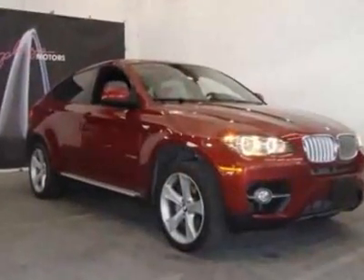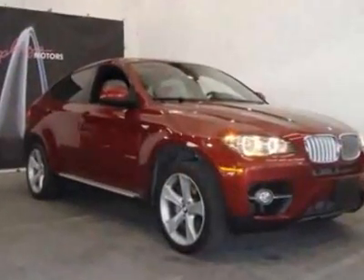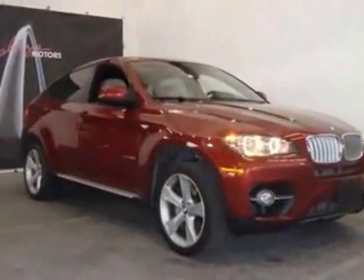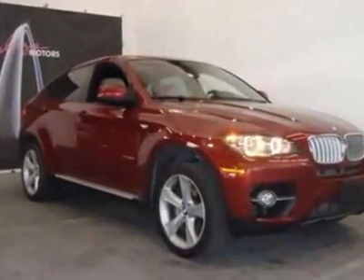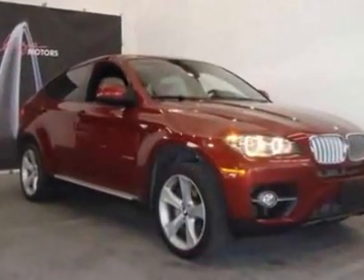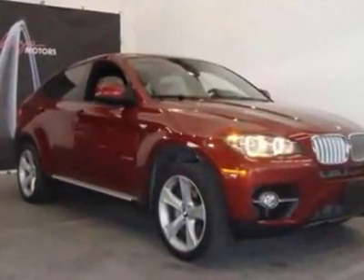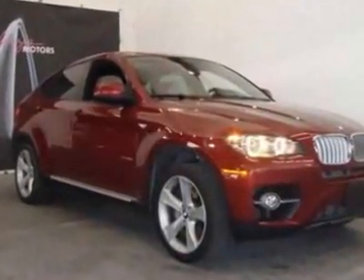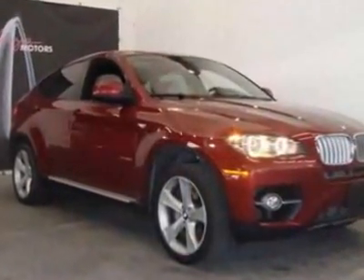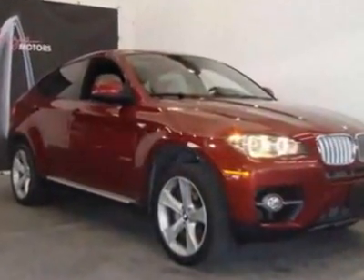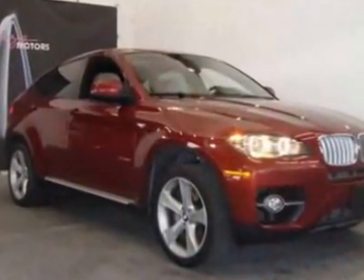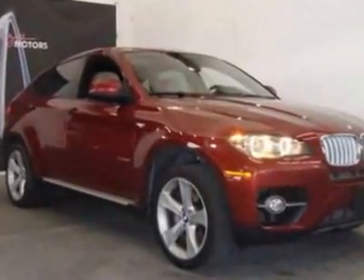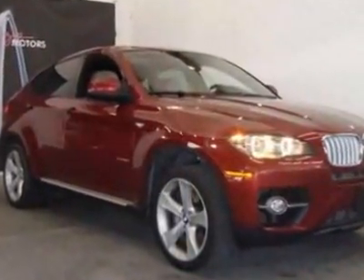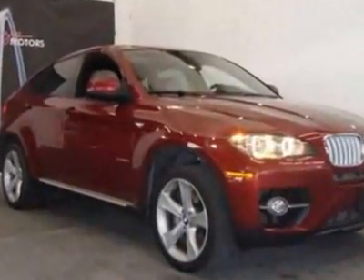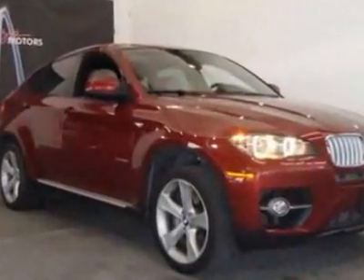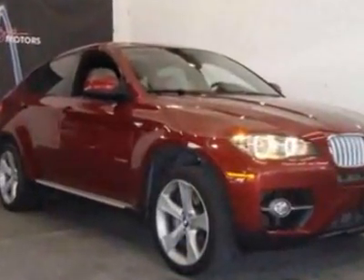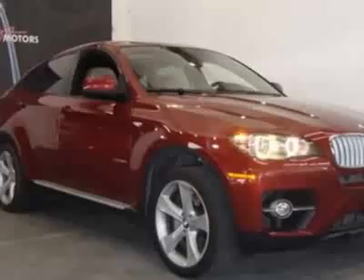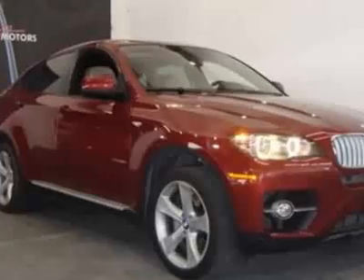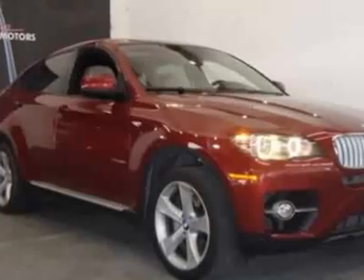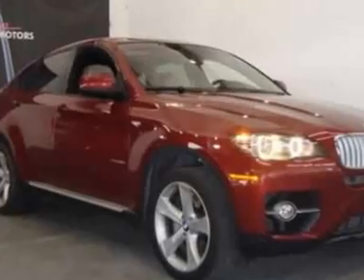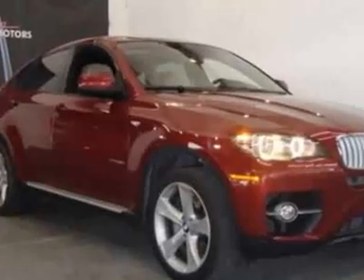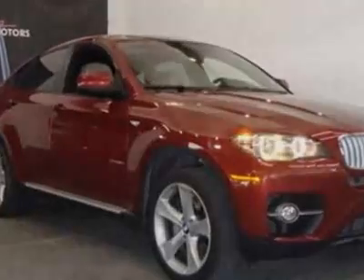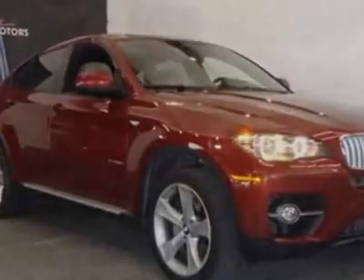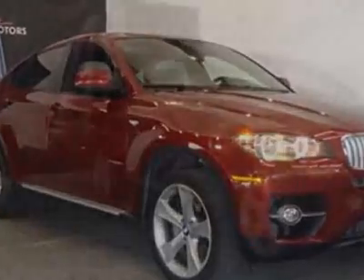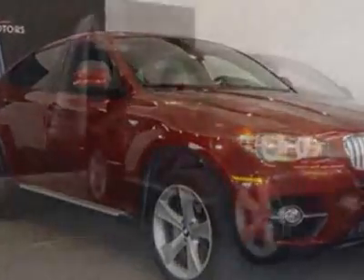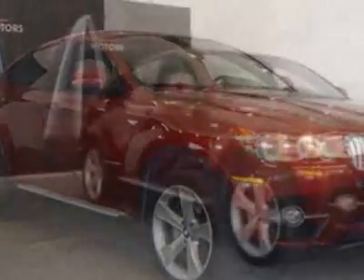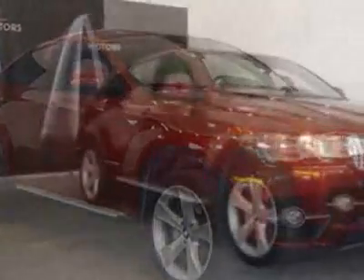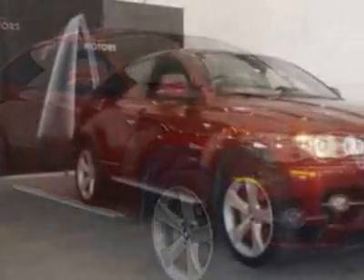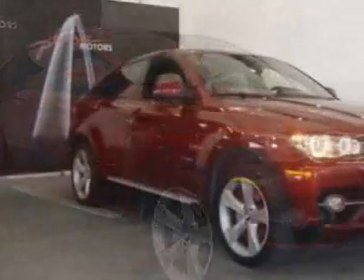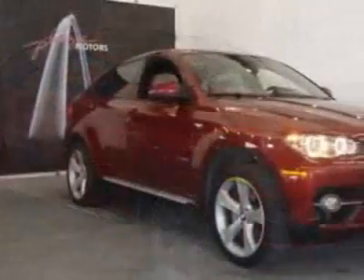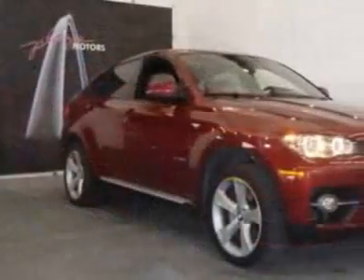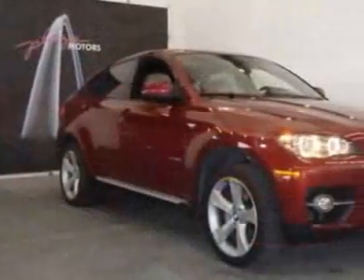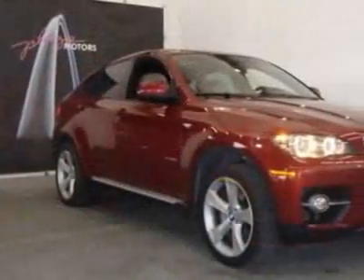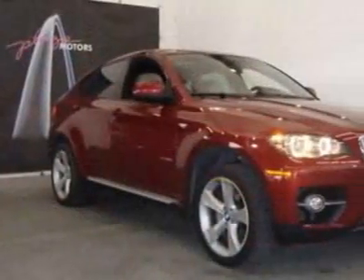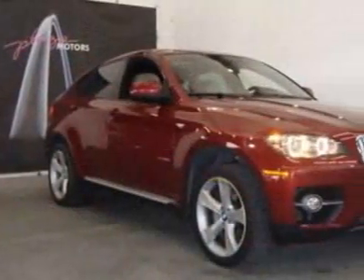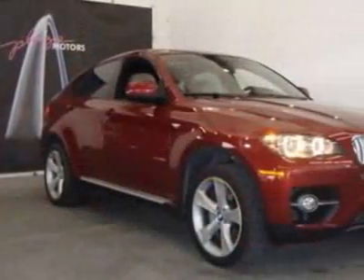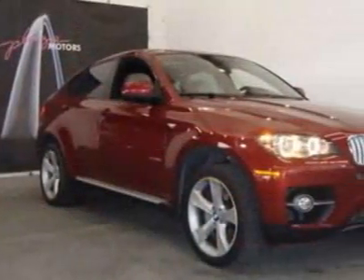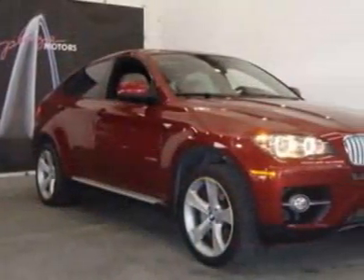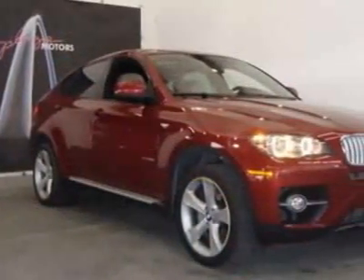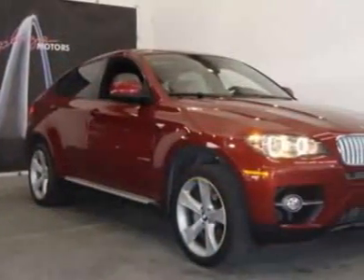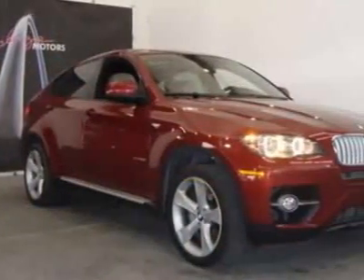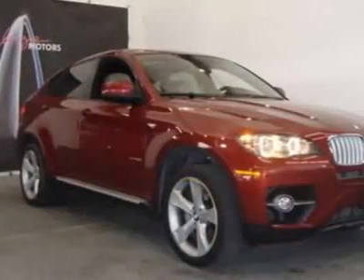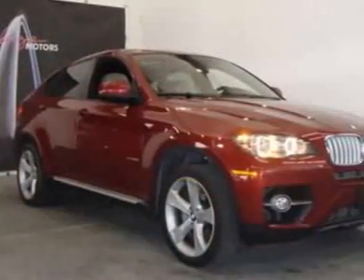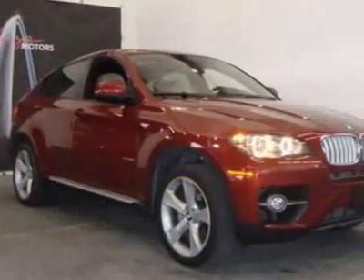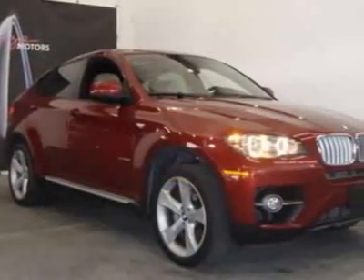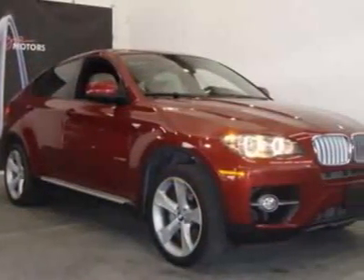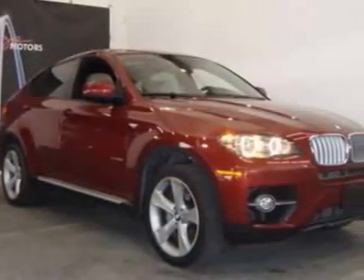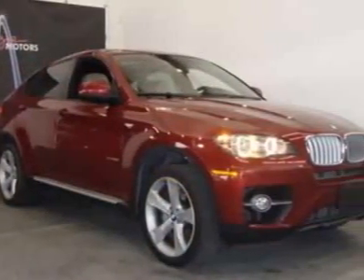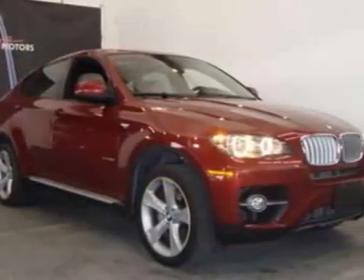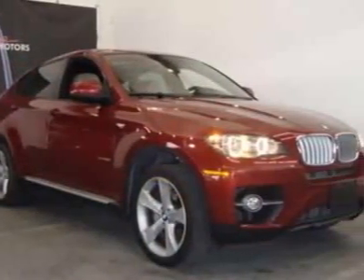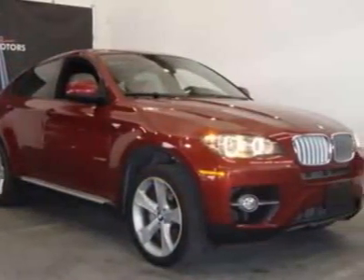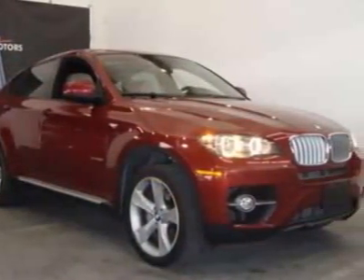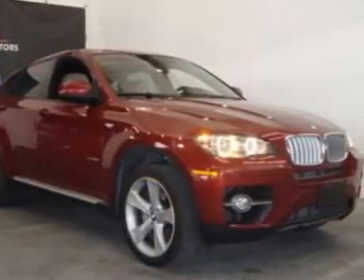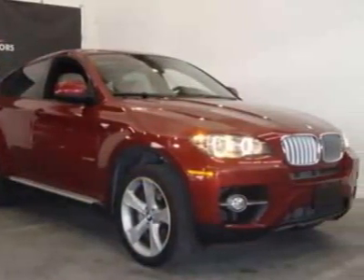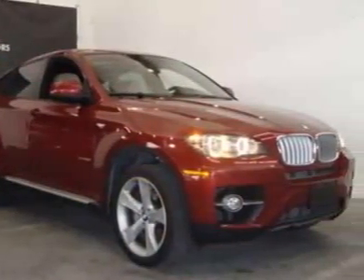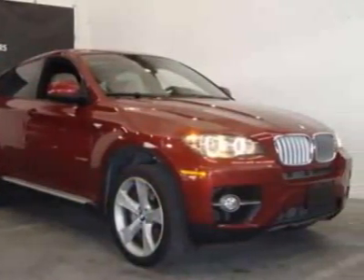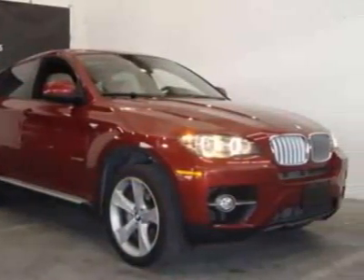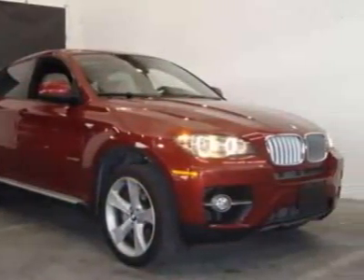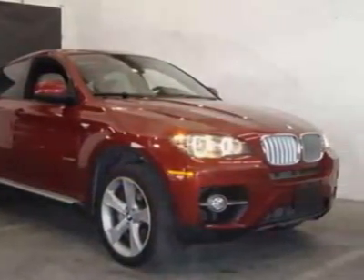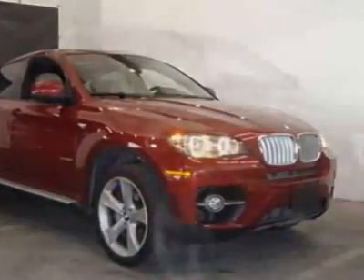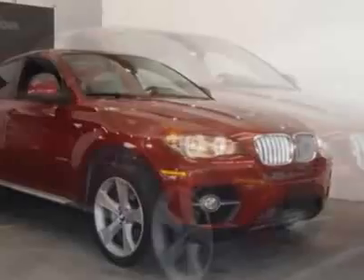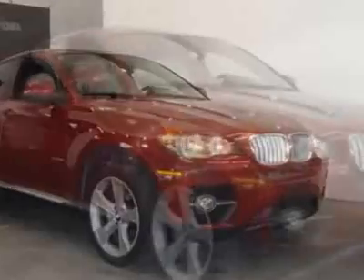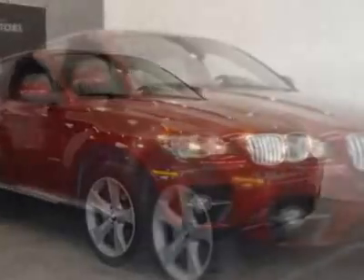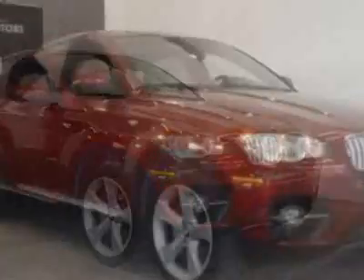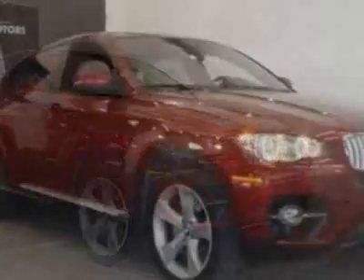This X6 boasts a 4.4 liter turbo engine and has a 6-speed automatic transmission.